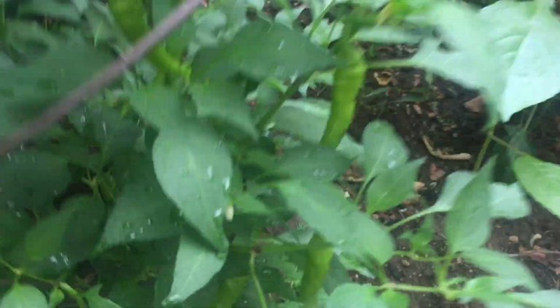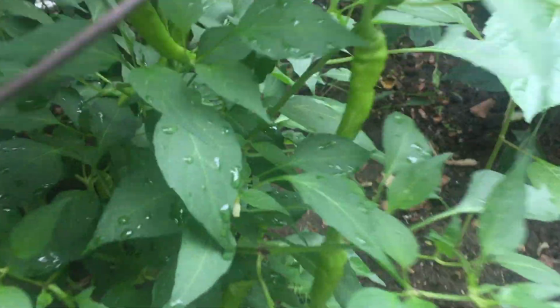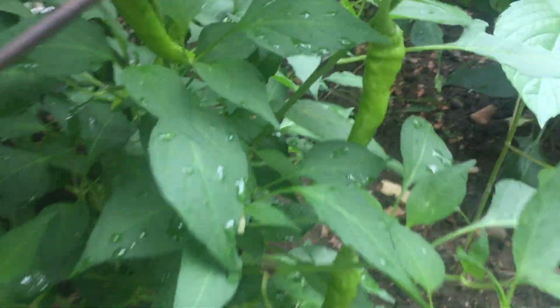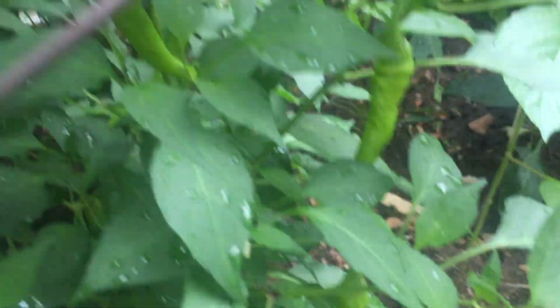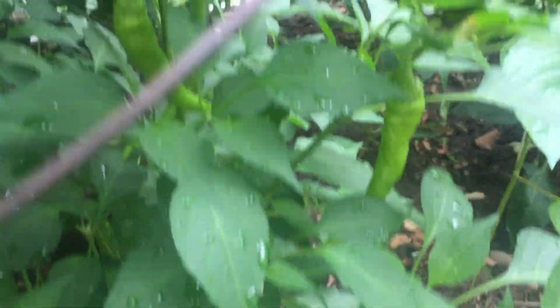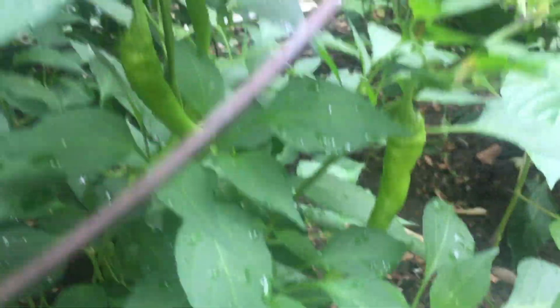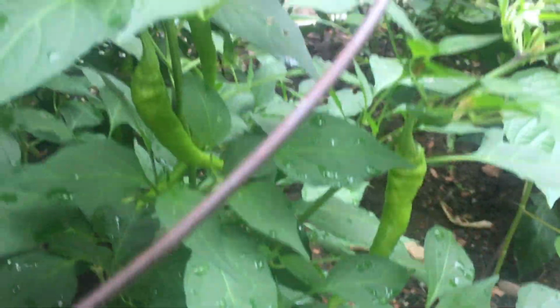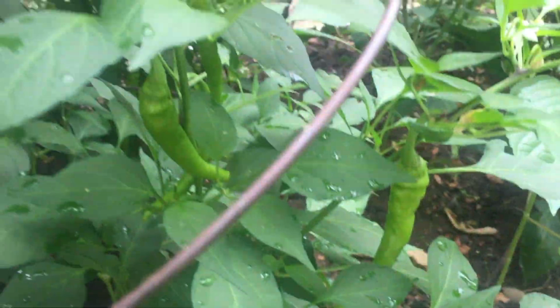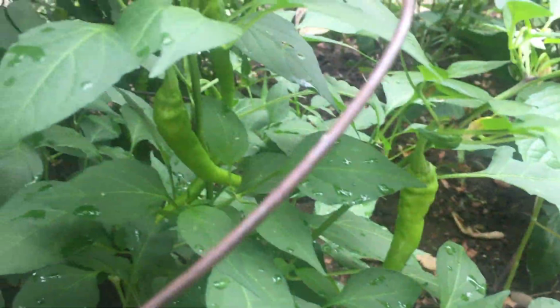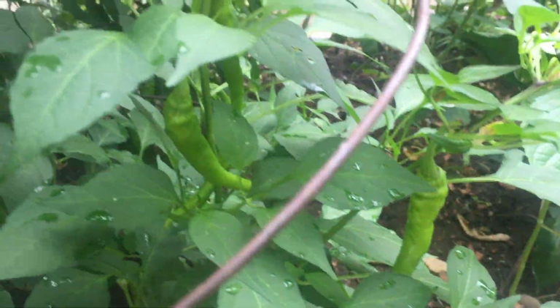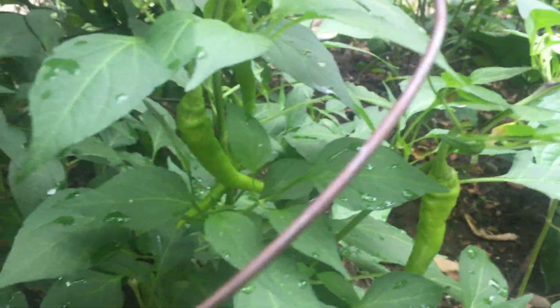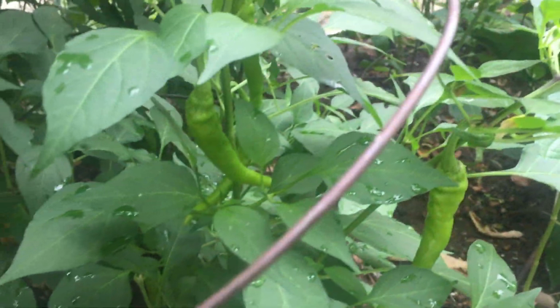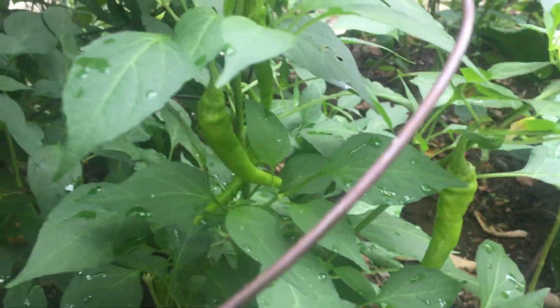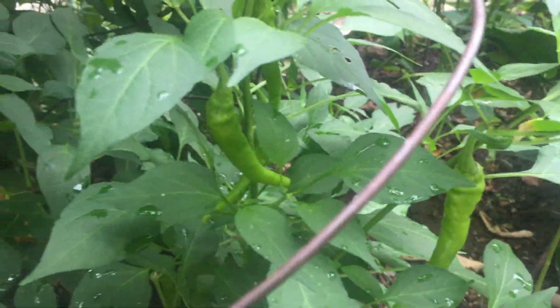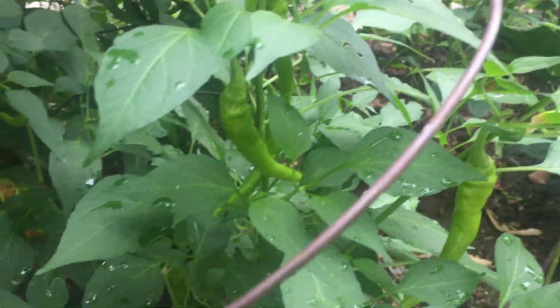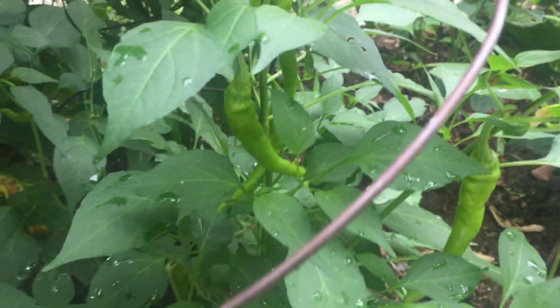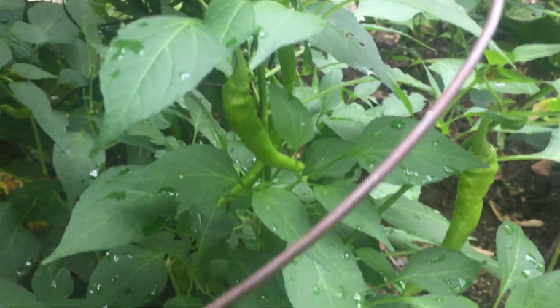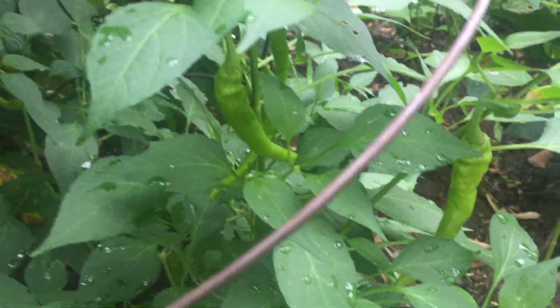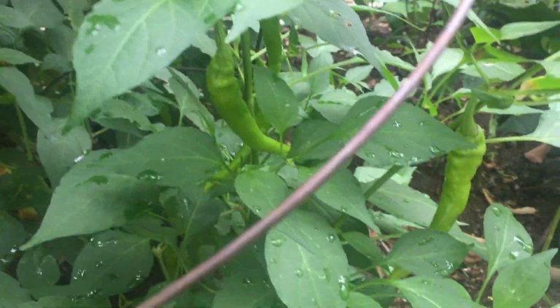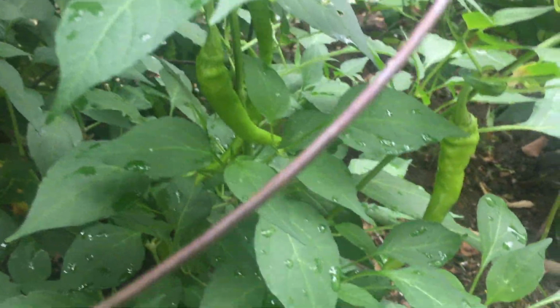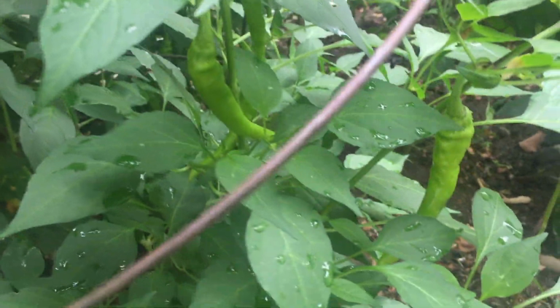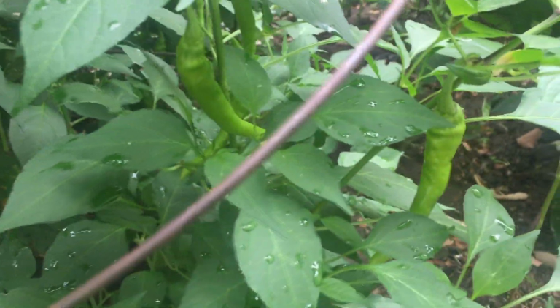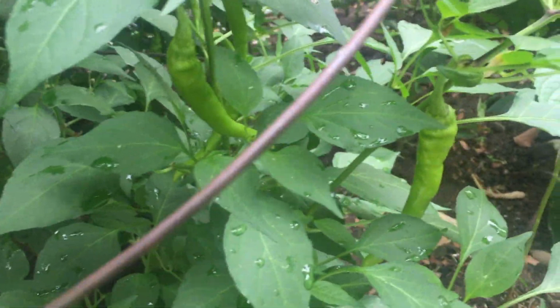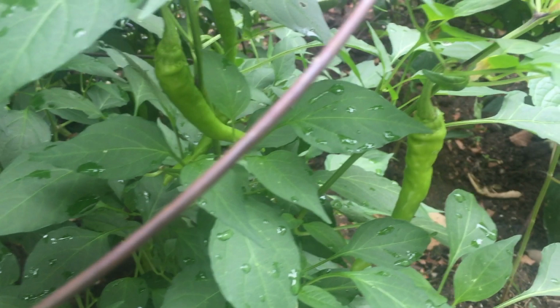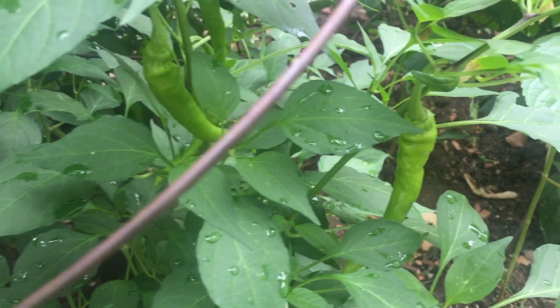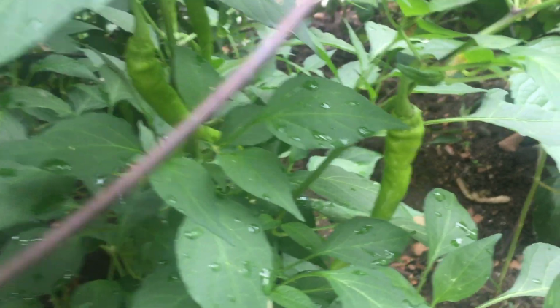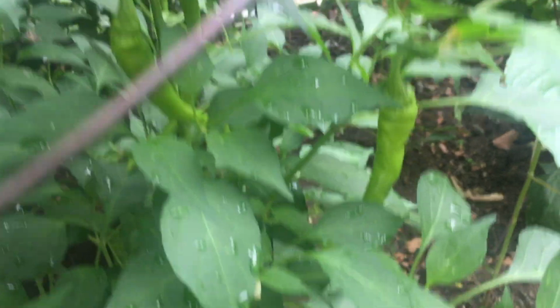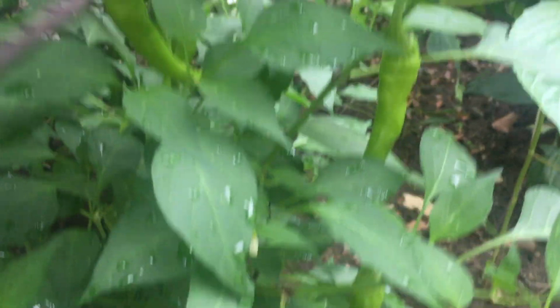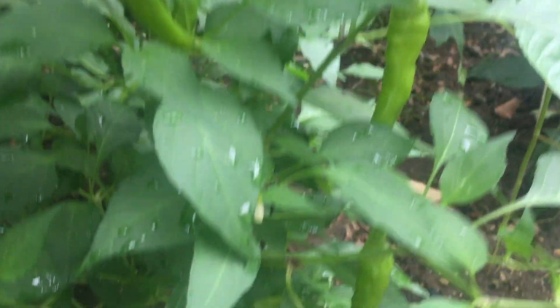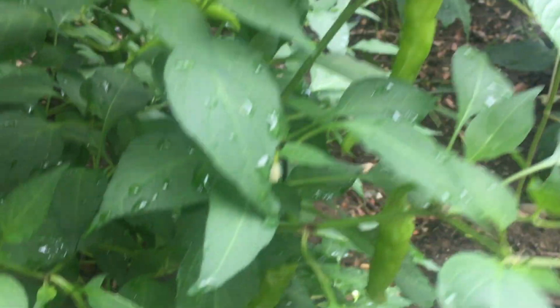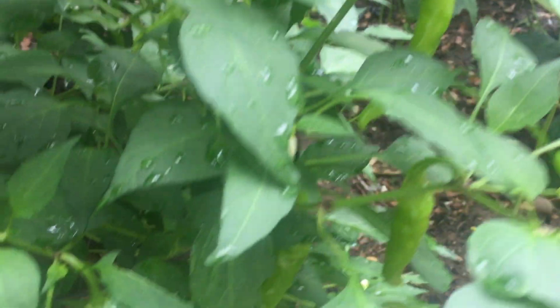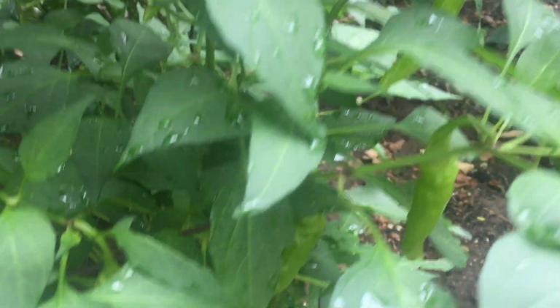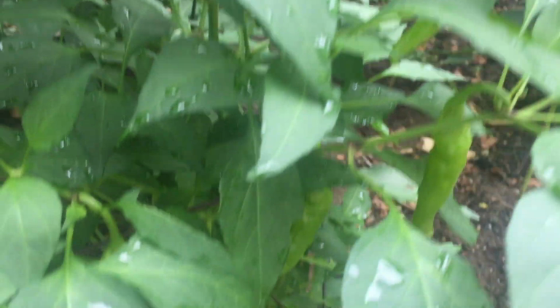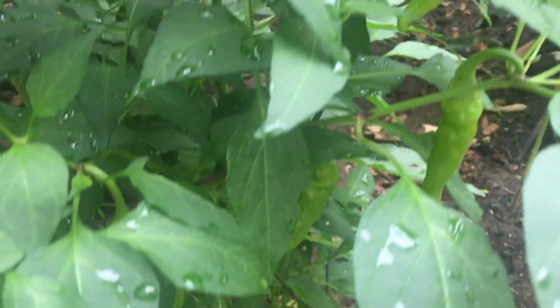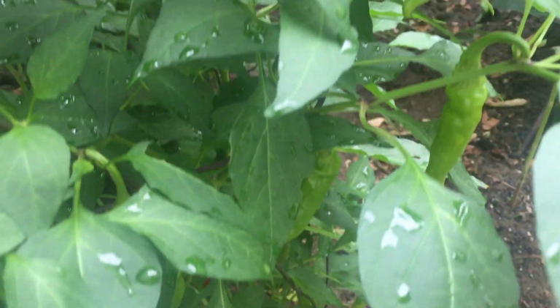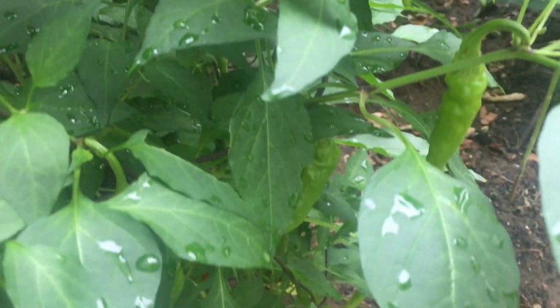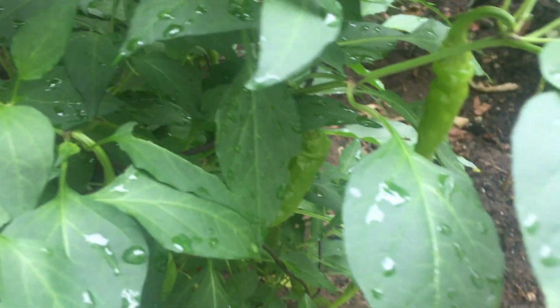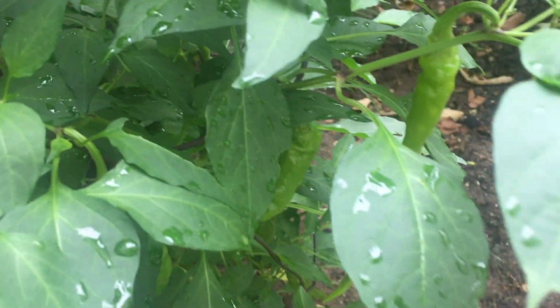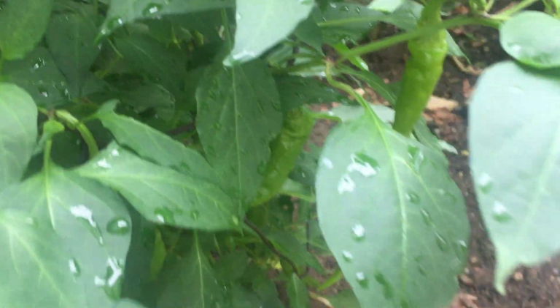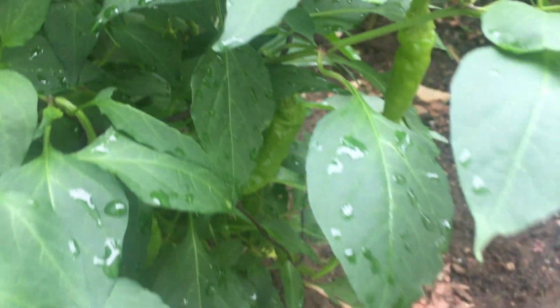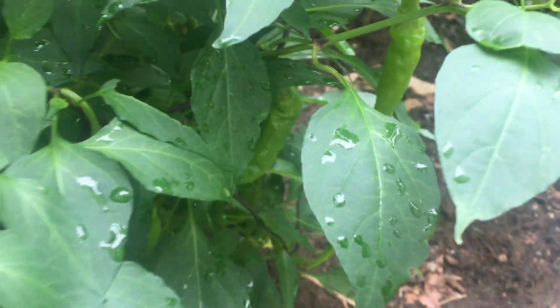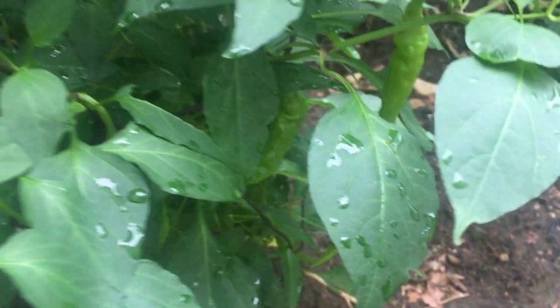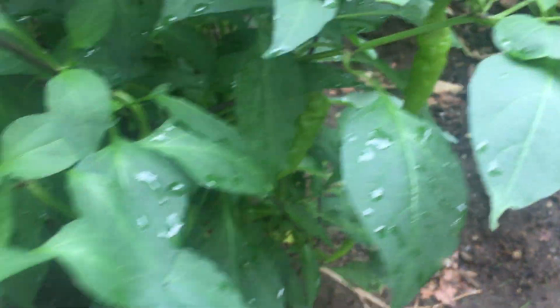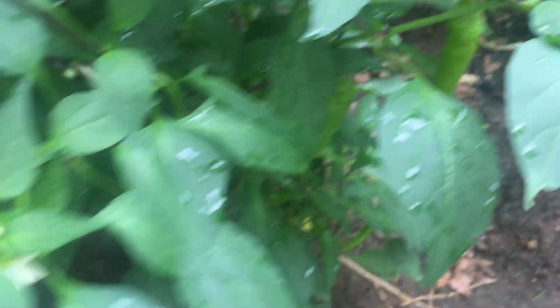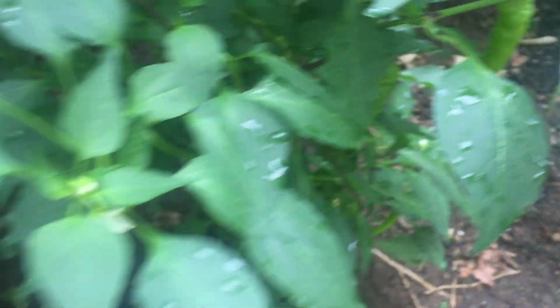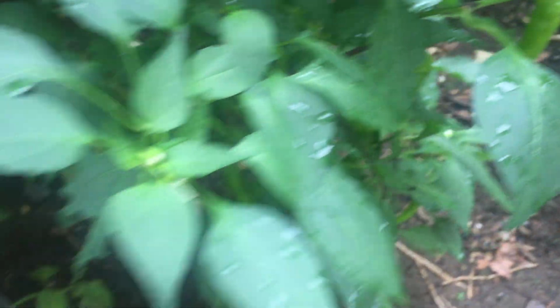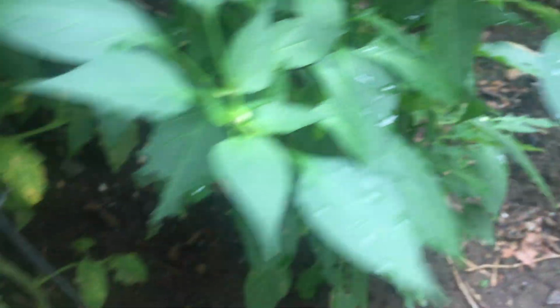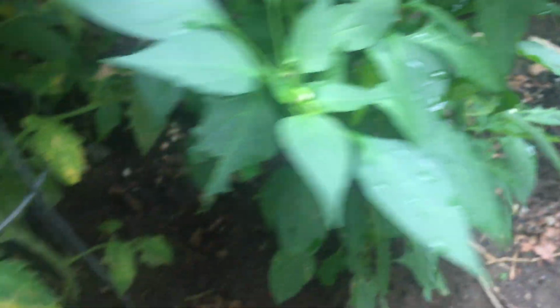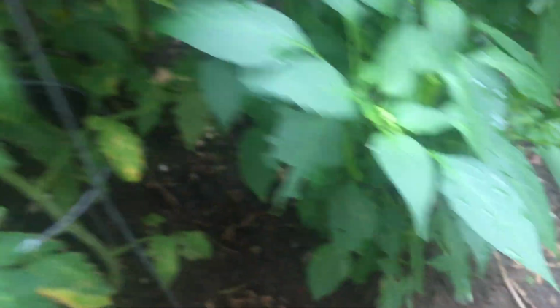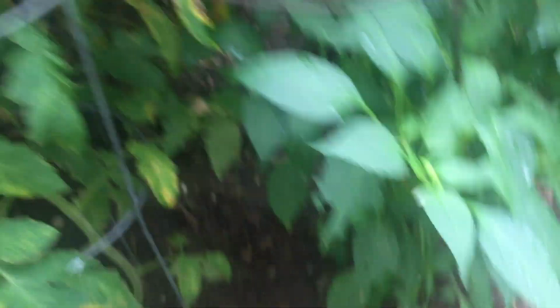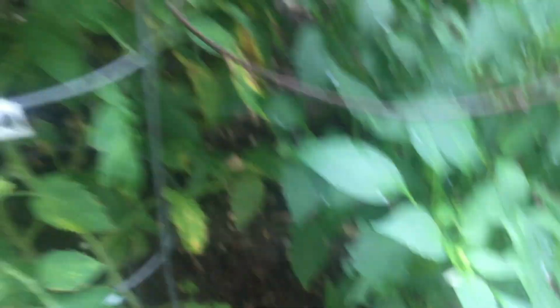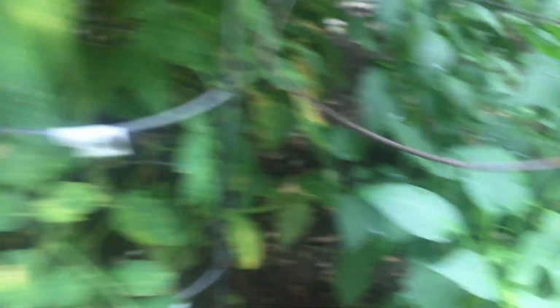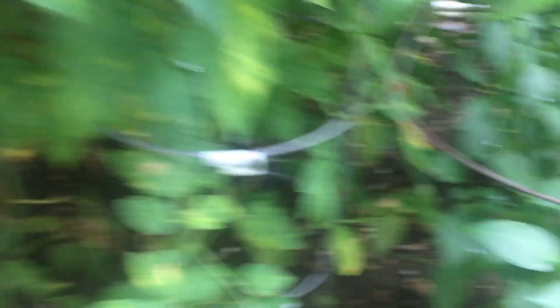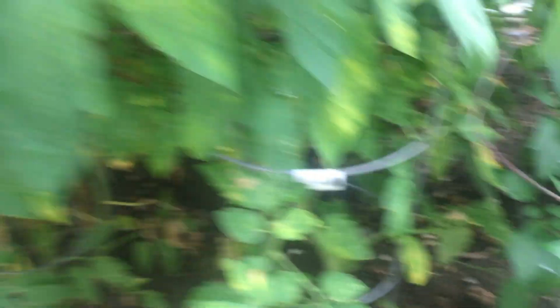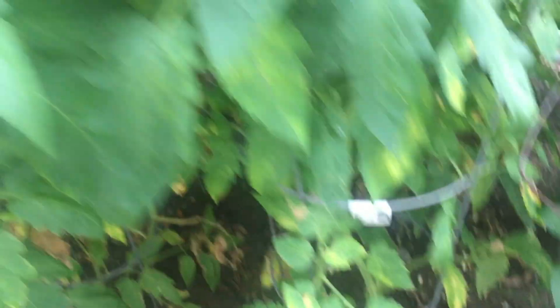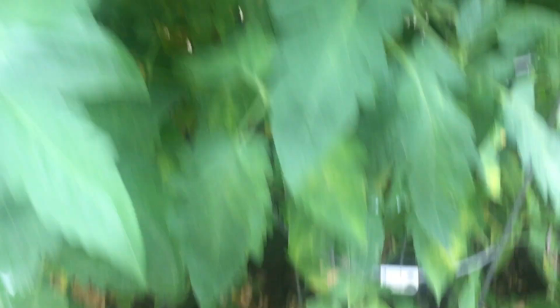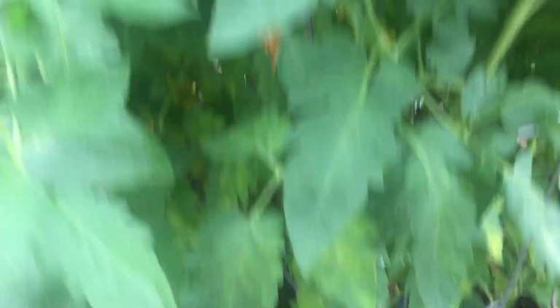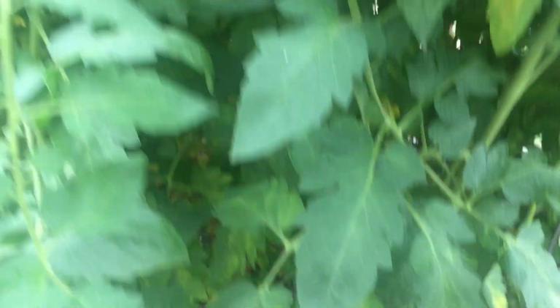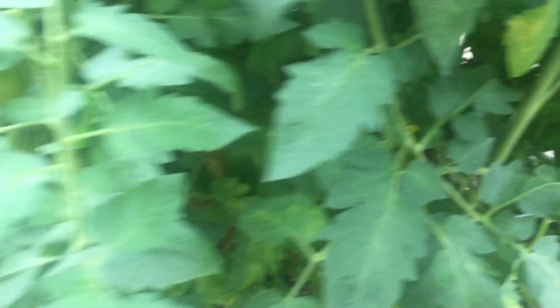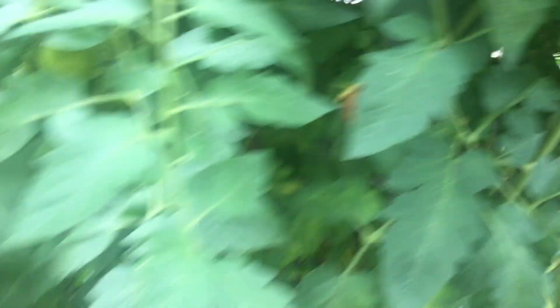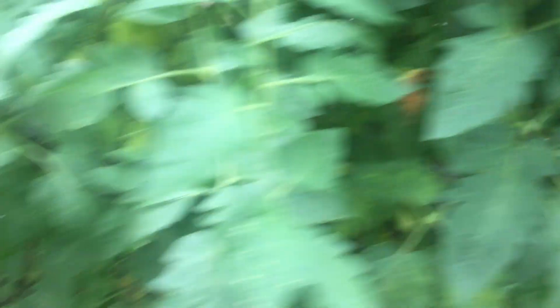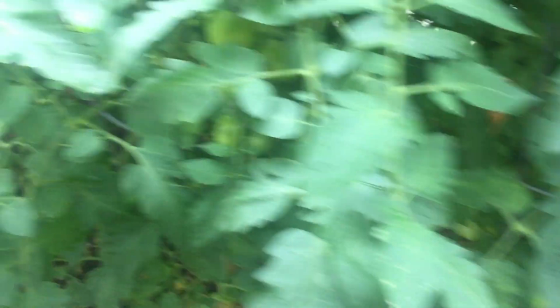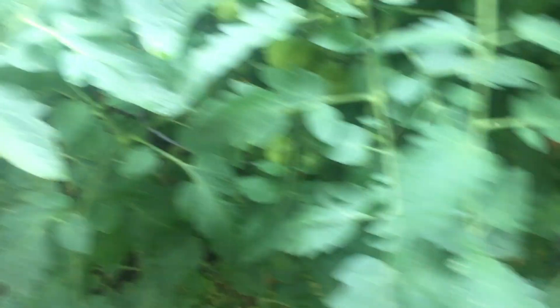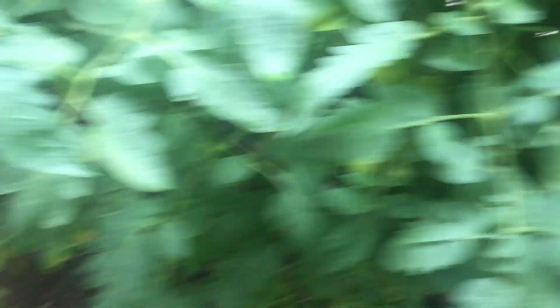Over here are the chili peppers. Usually we grow a lot of habanero peppers, but this year we decided to switch it up.